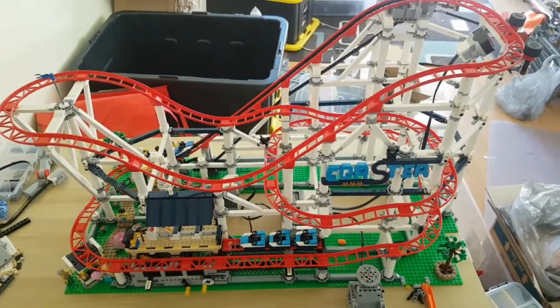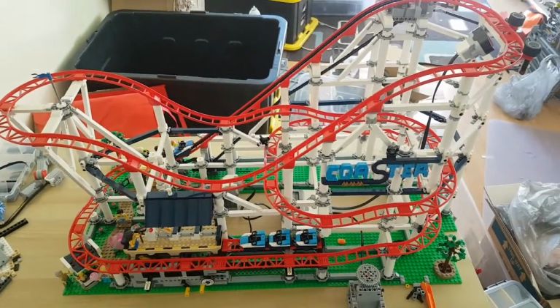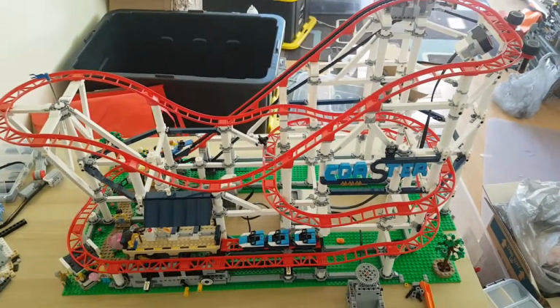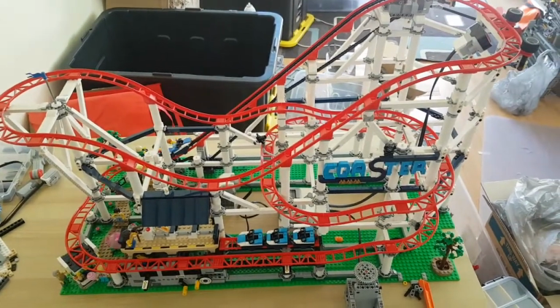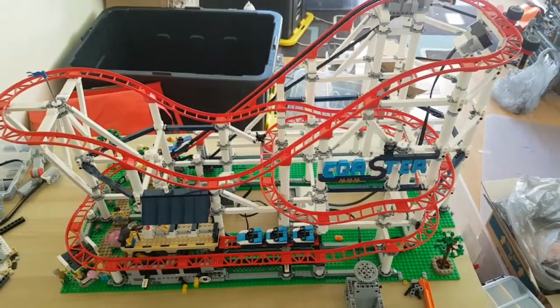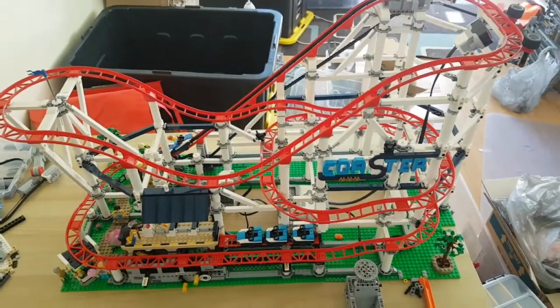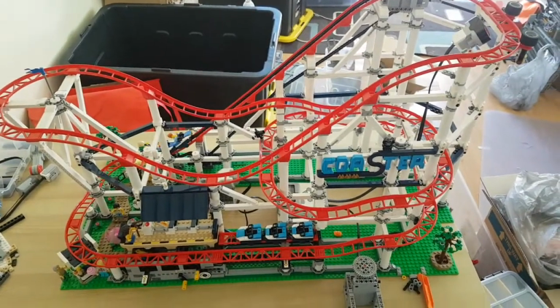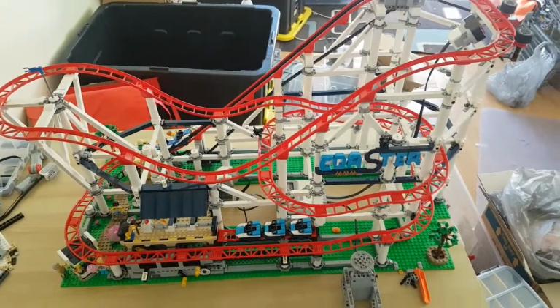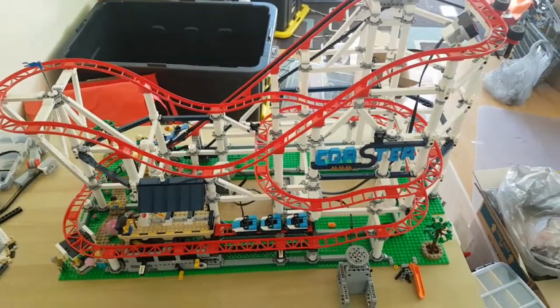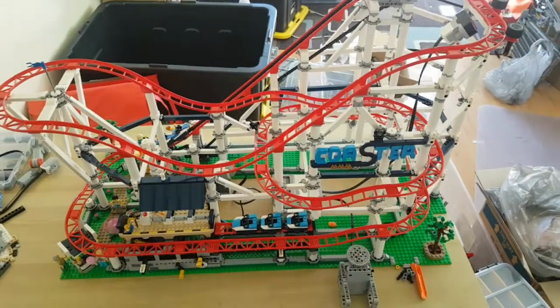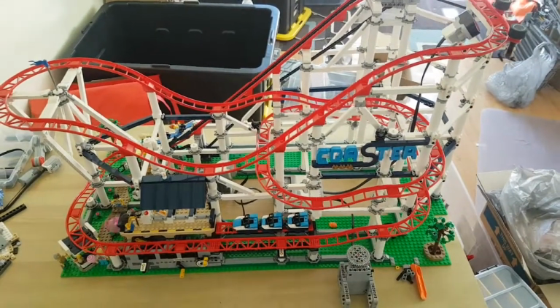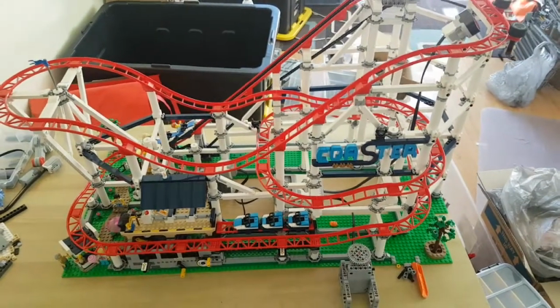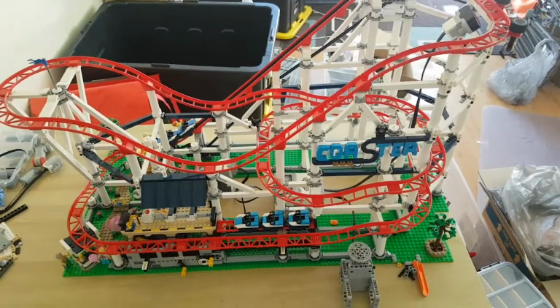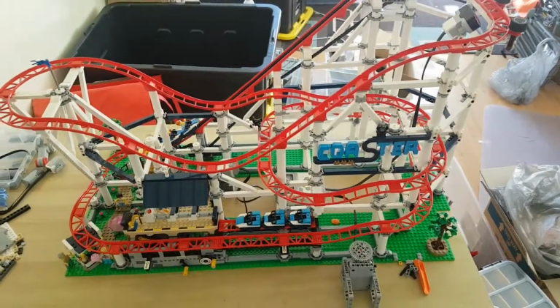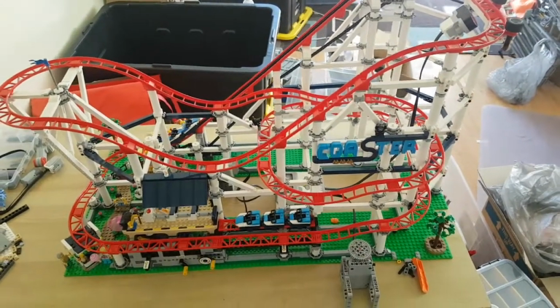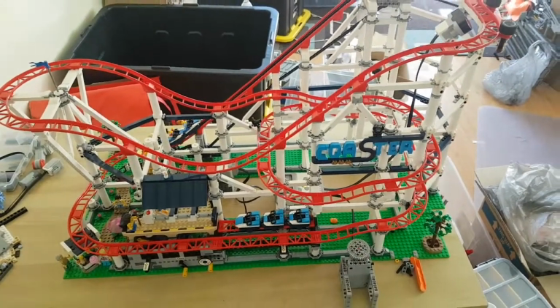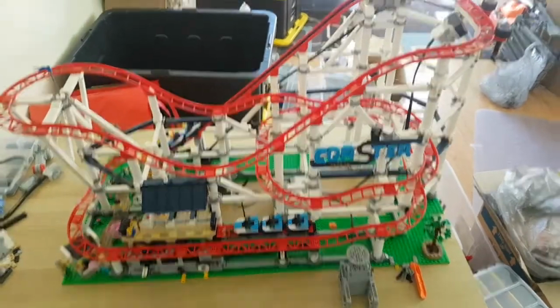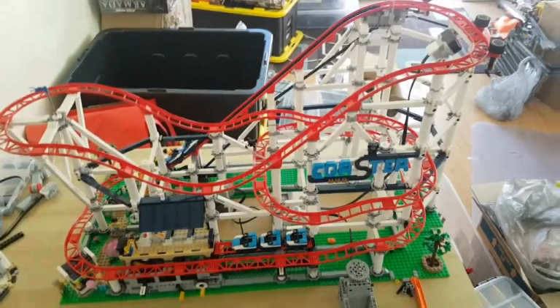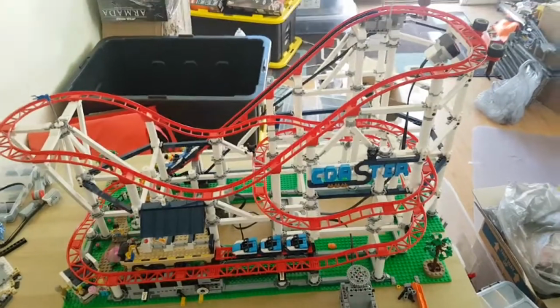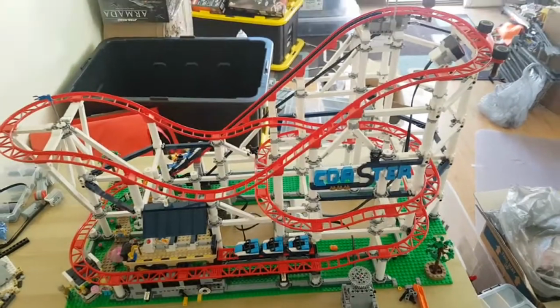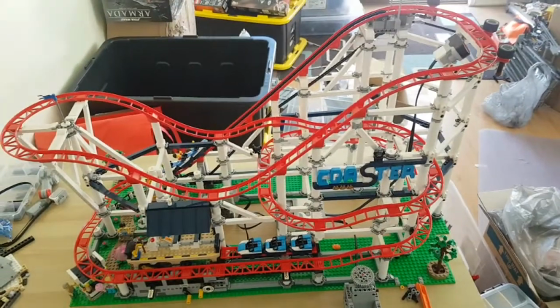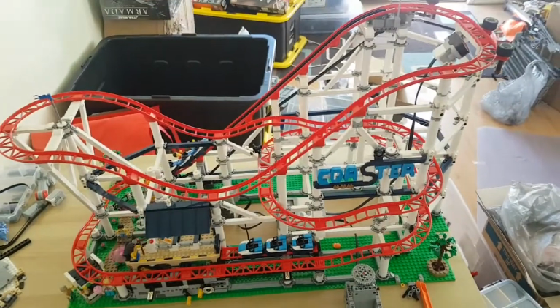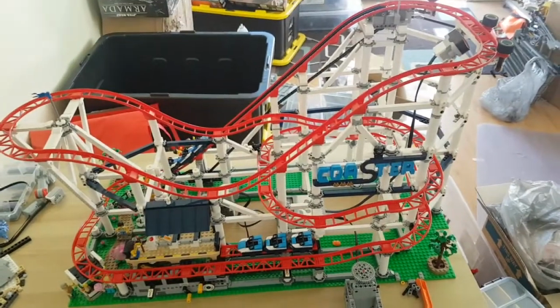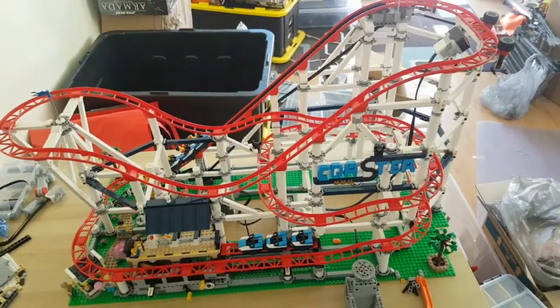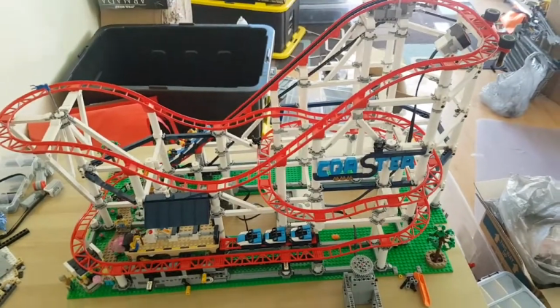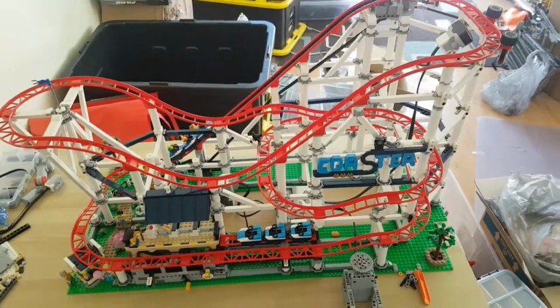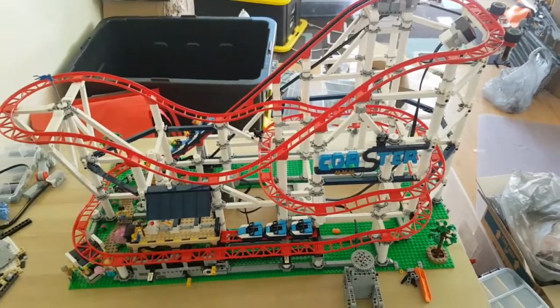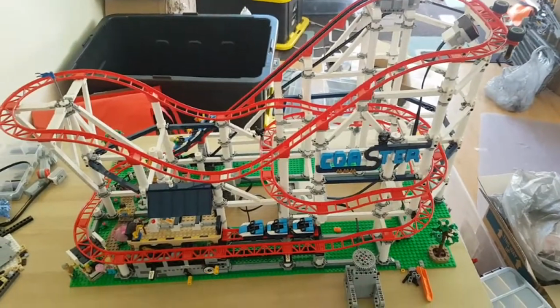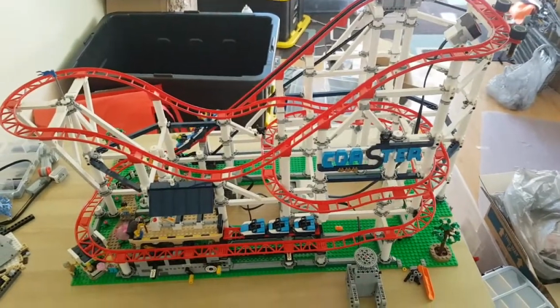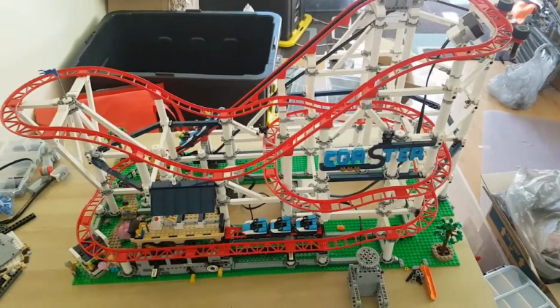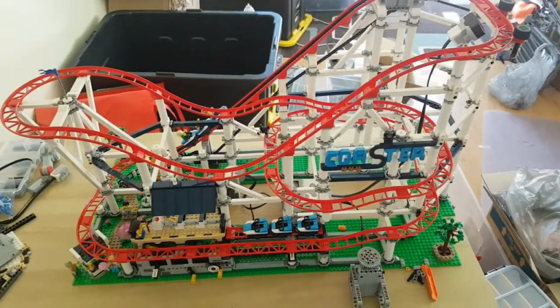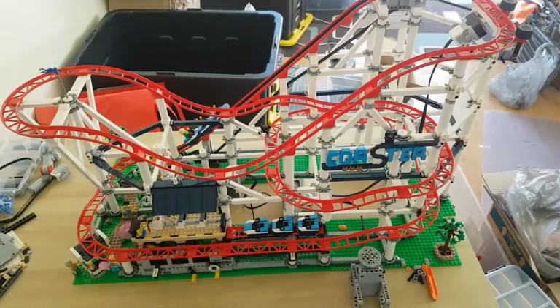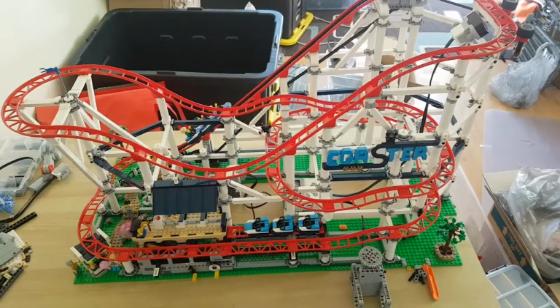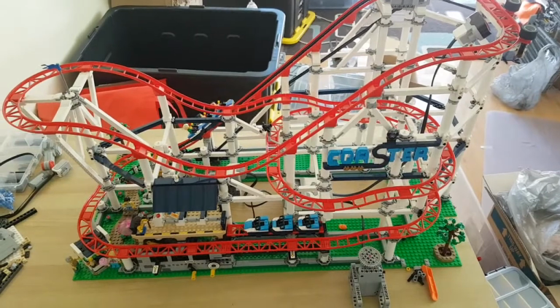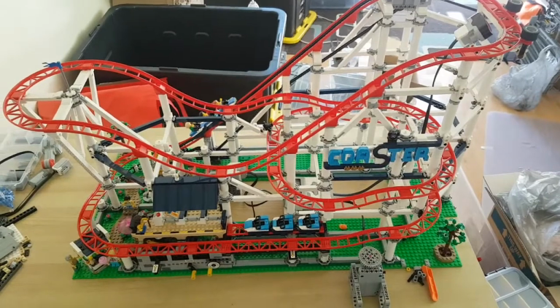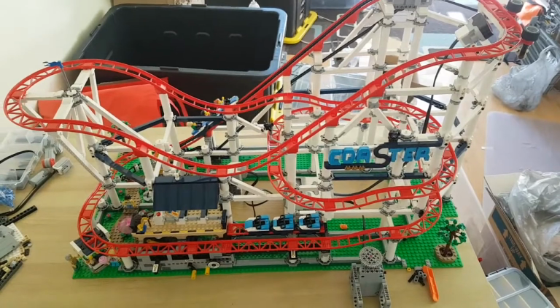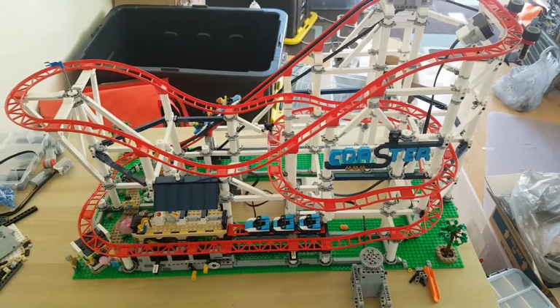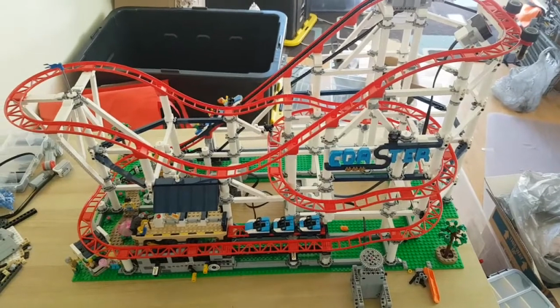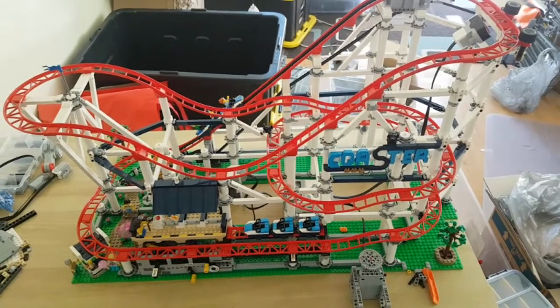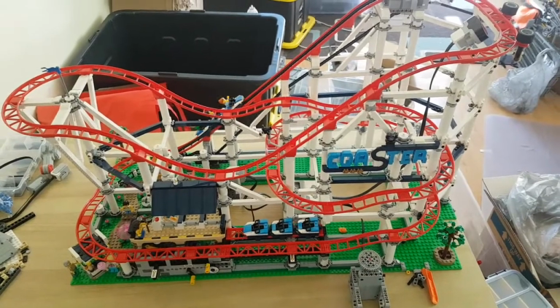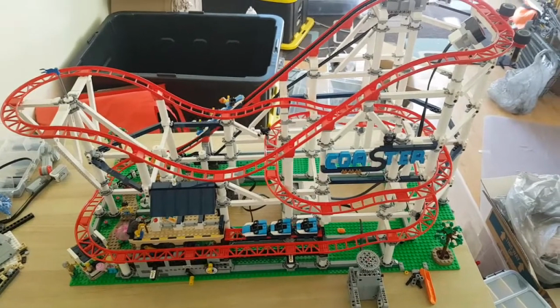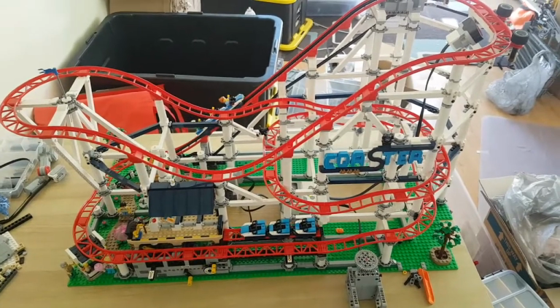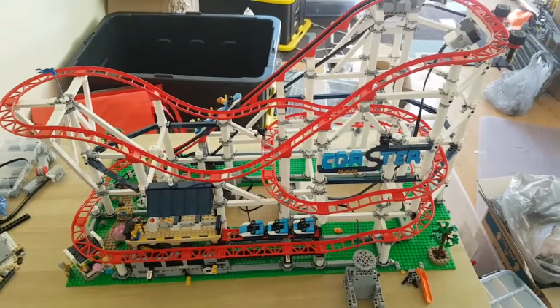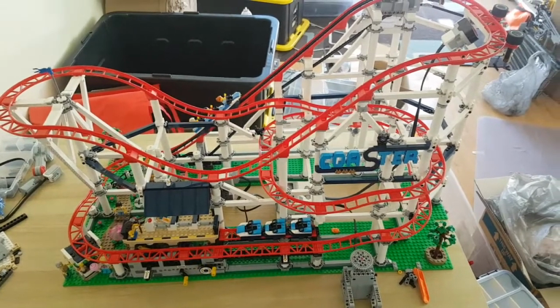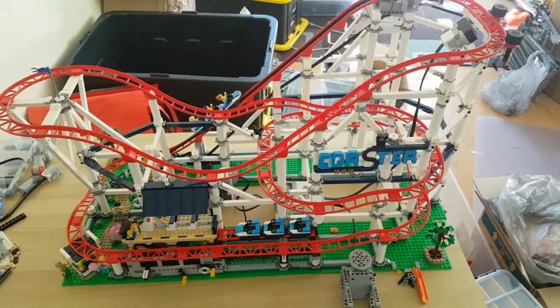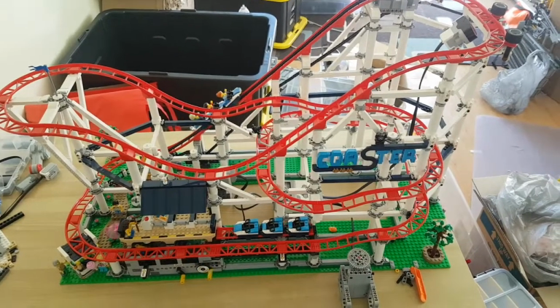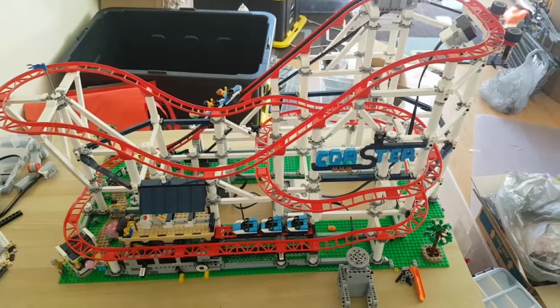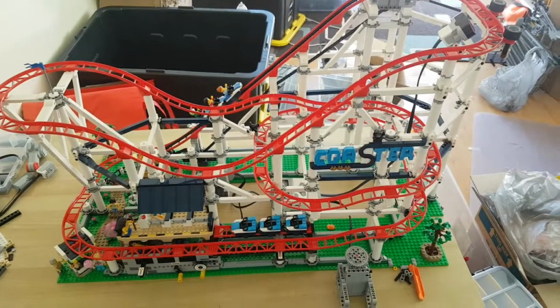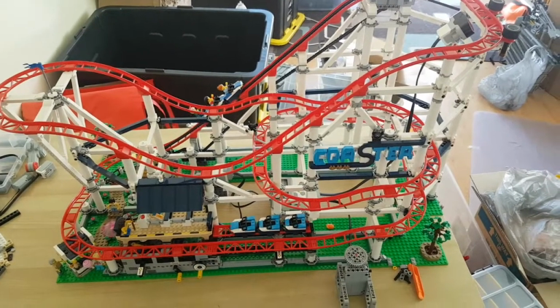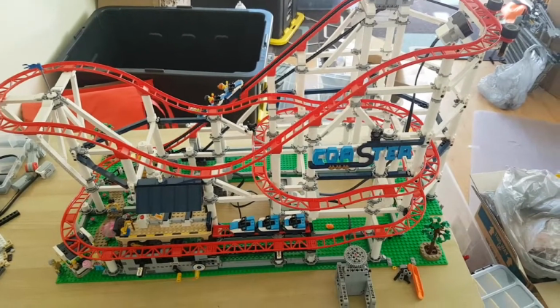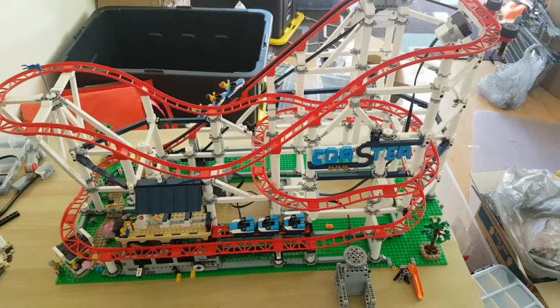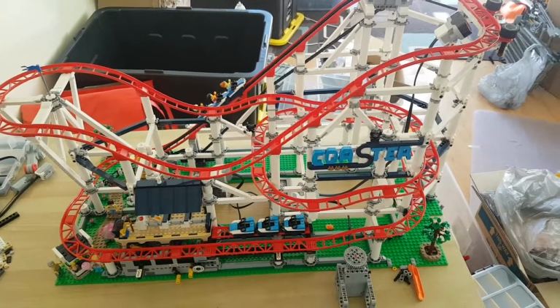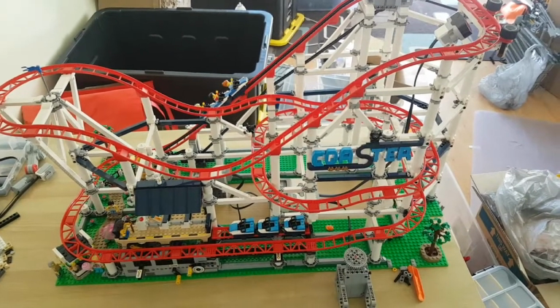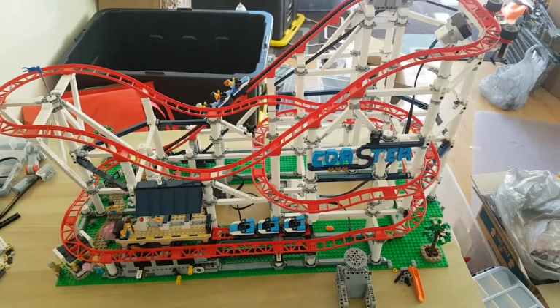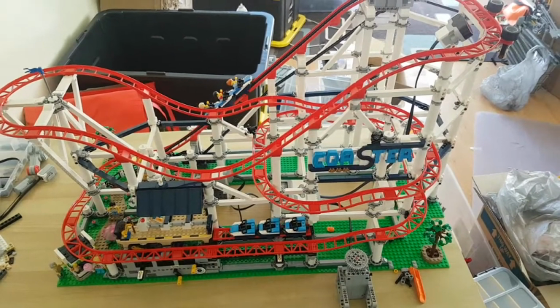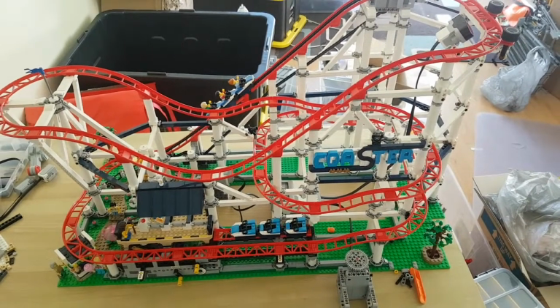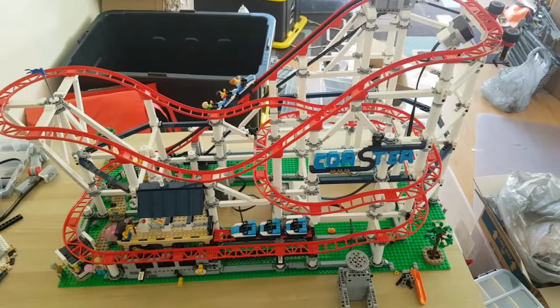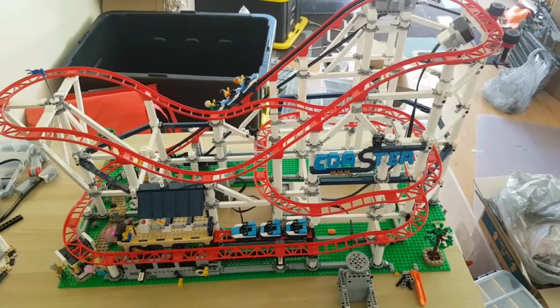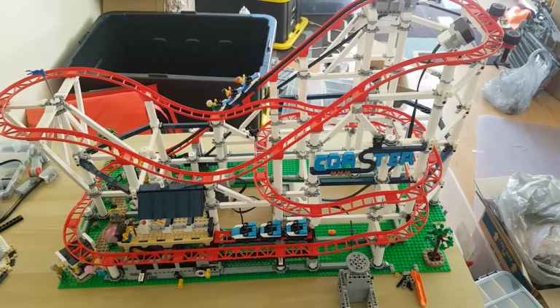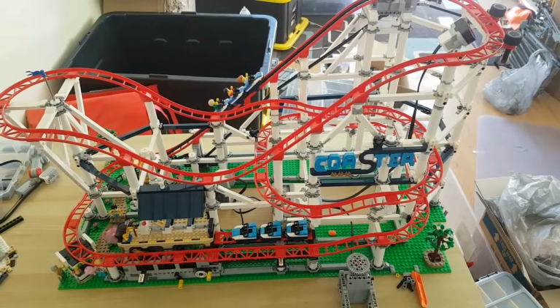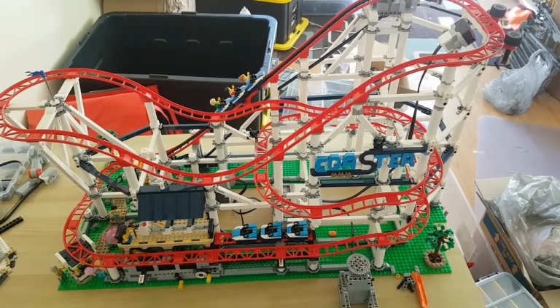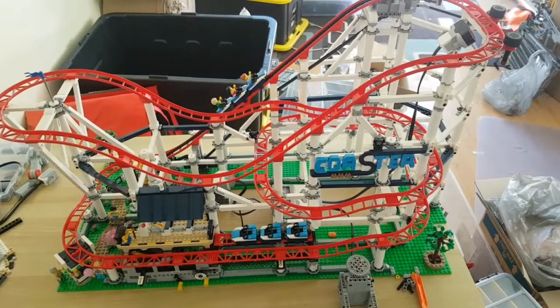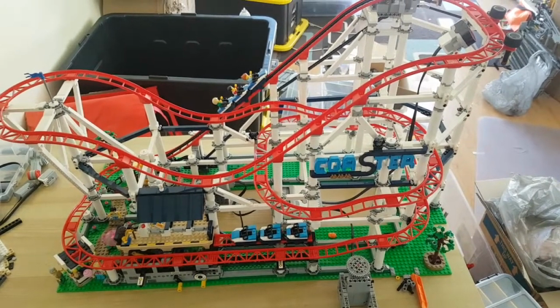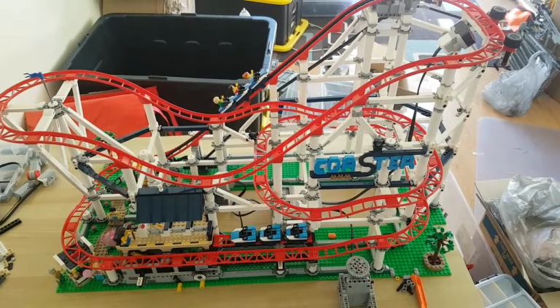That's my Mindstorm customization of the LEGO Roller Coaster. I hope you like it. Thank you.